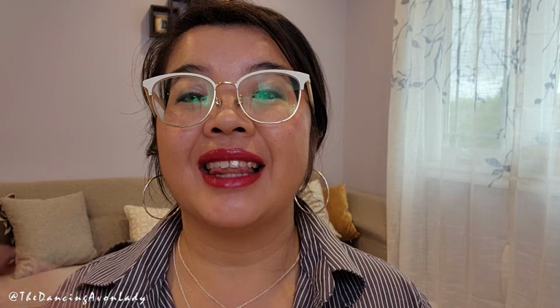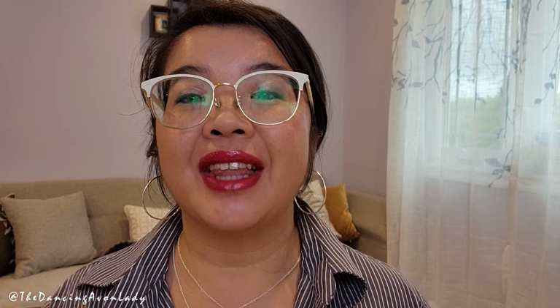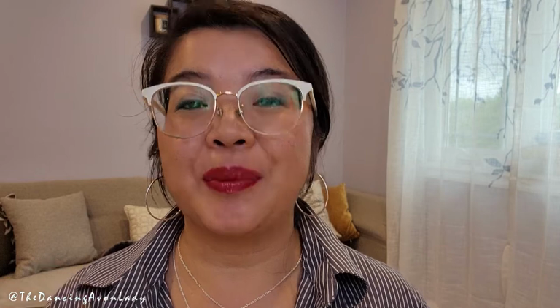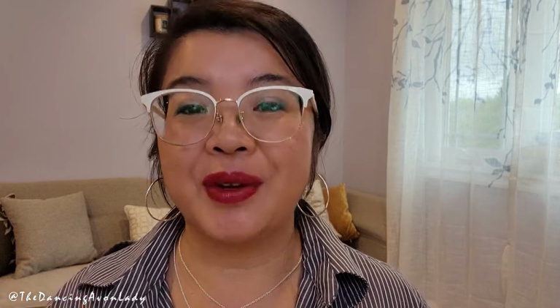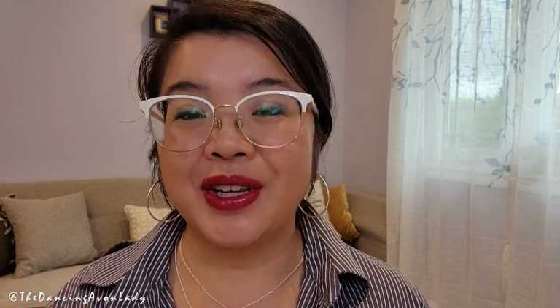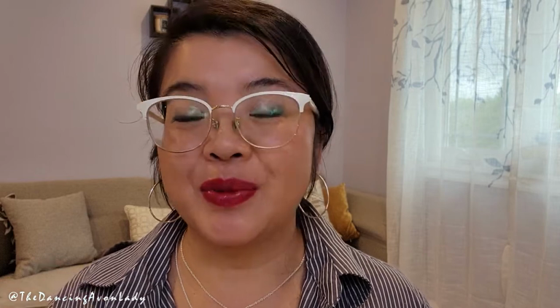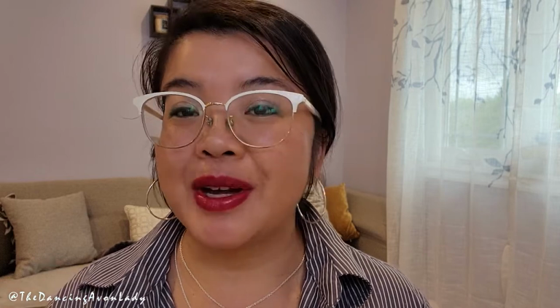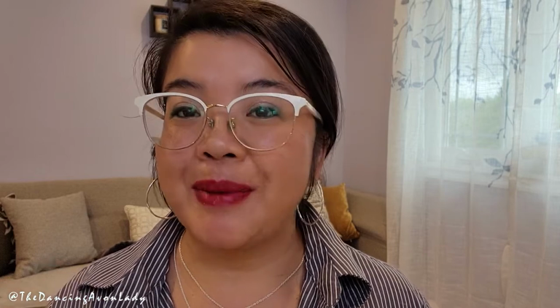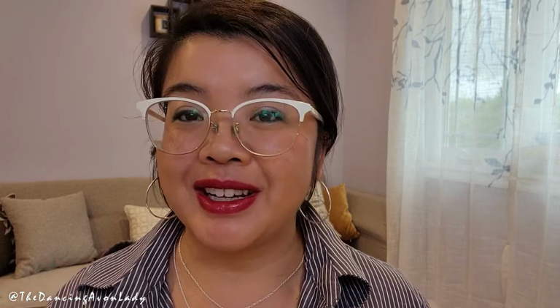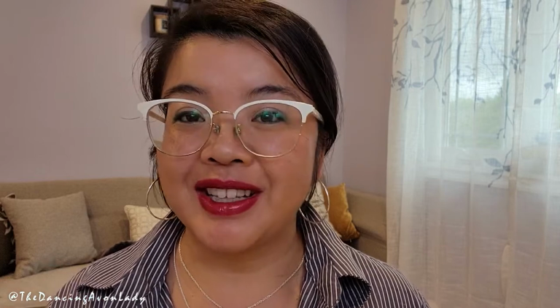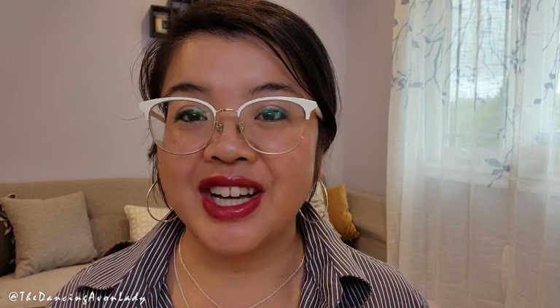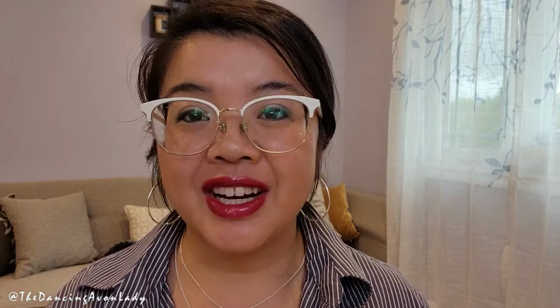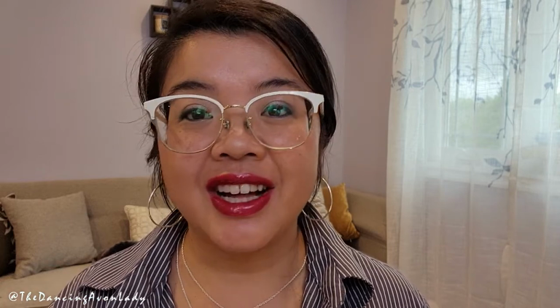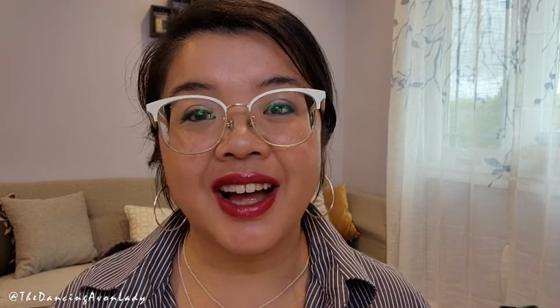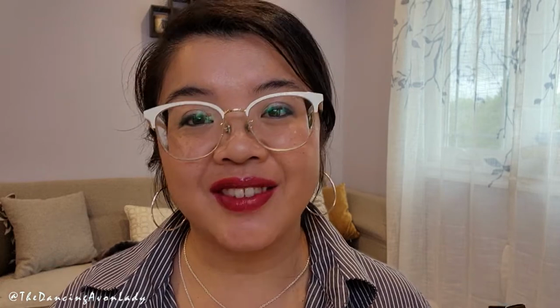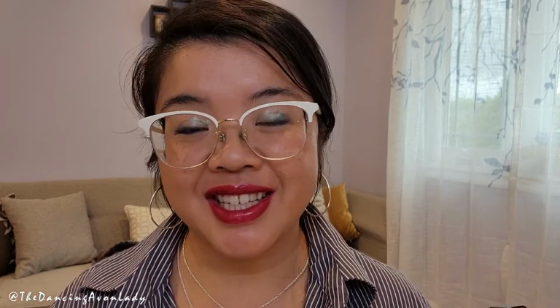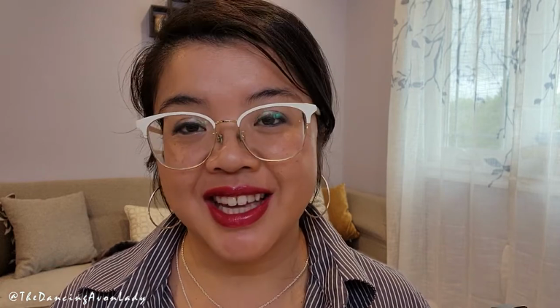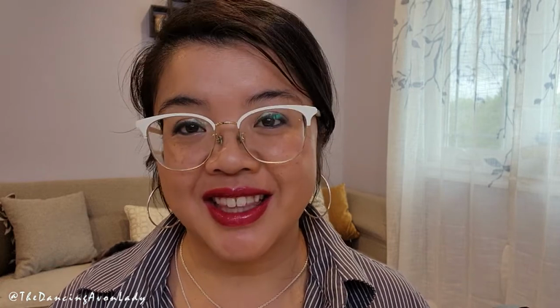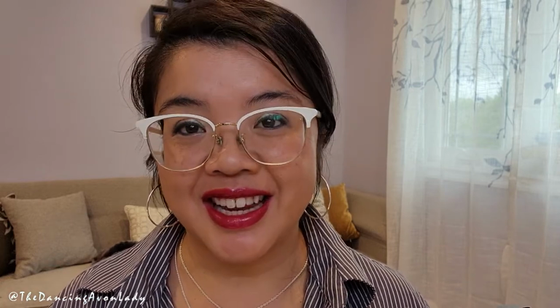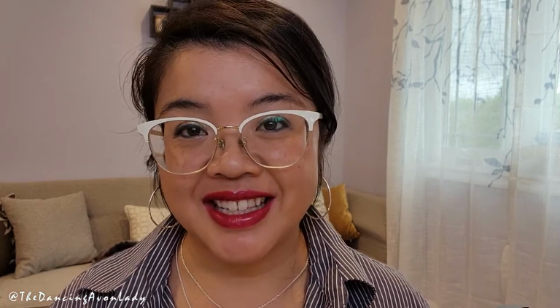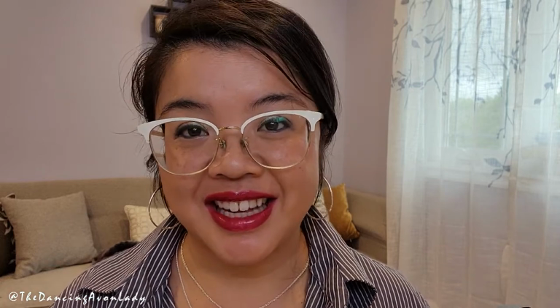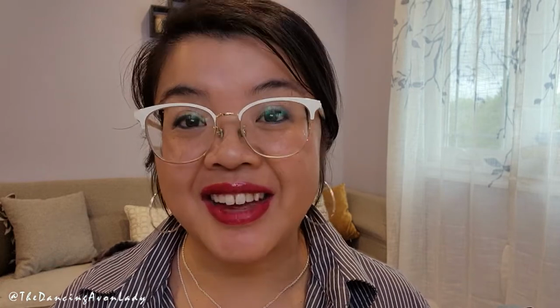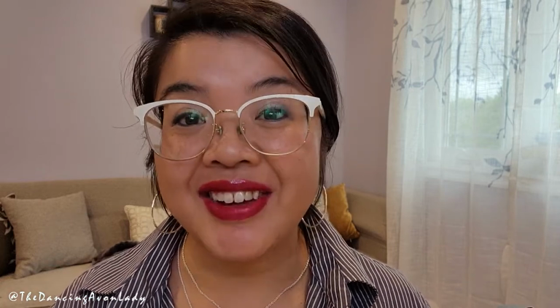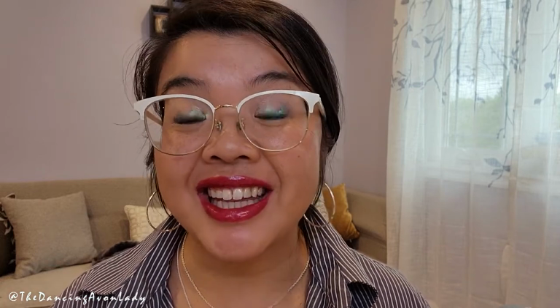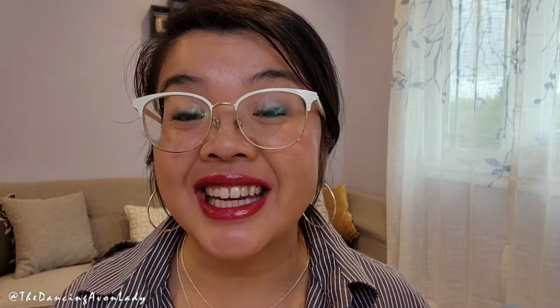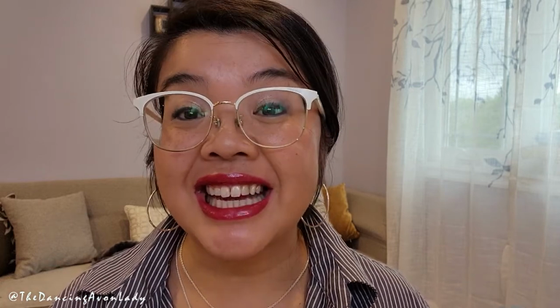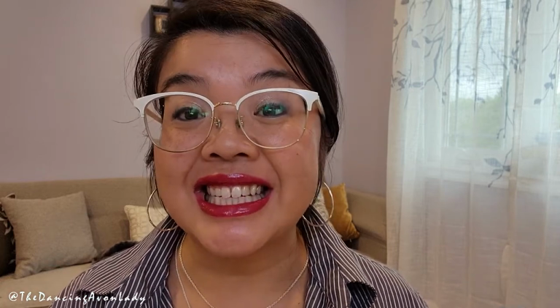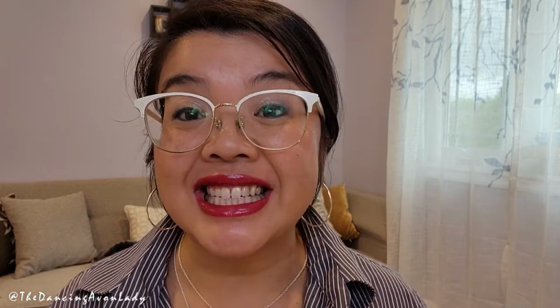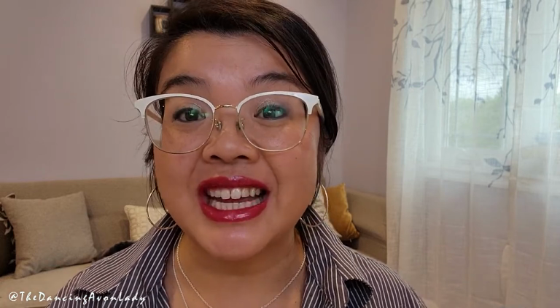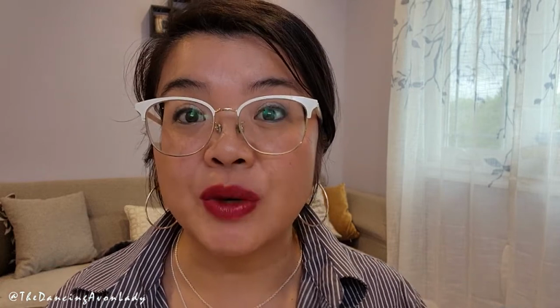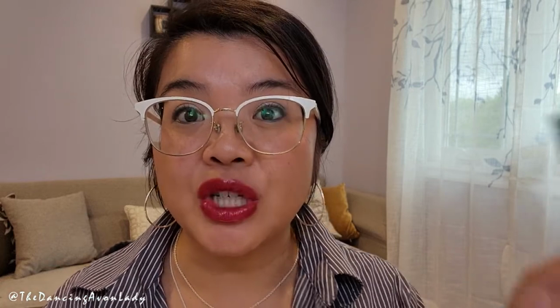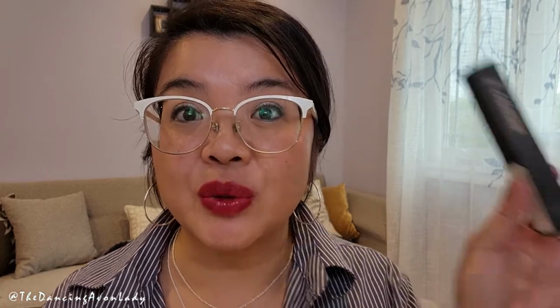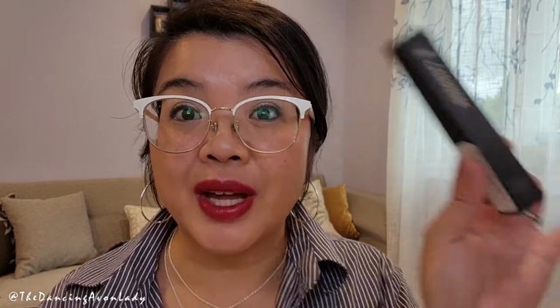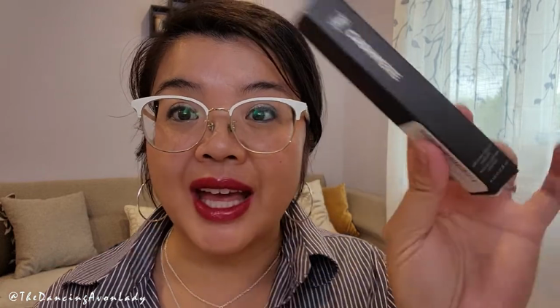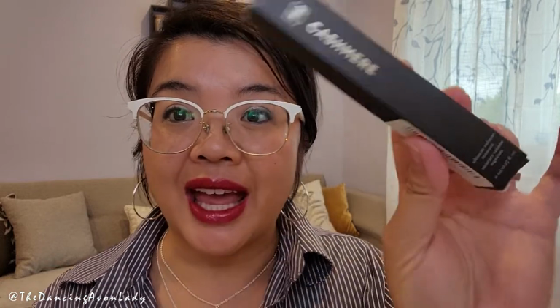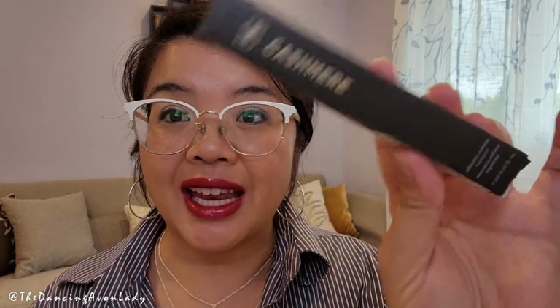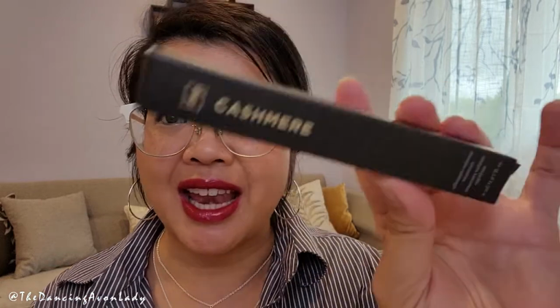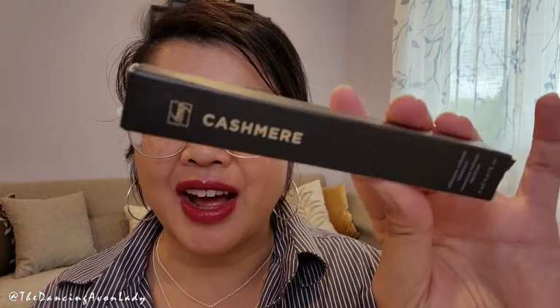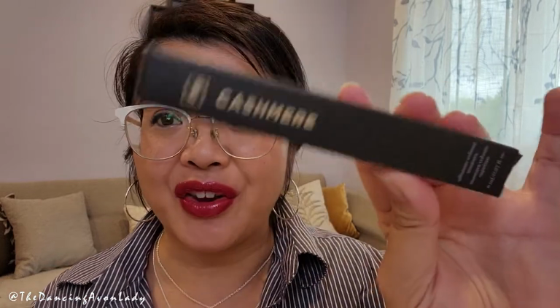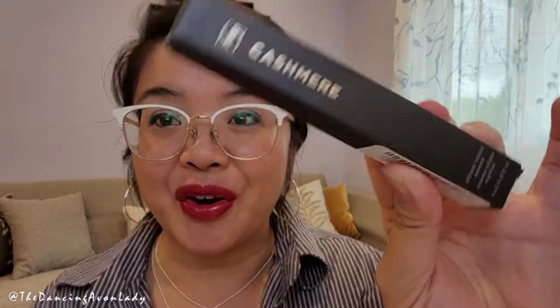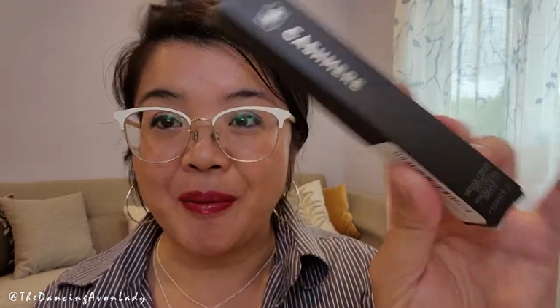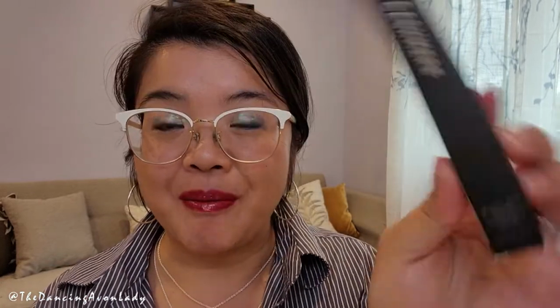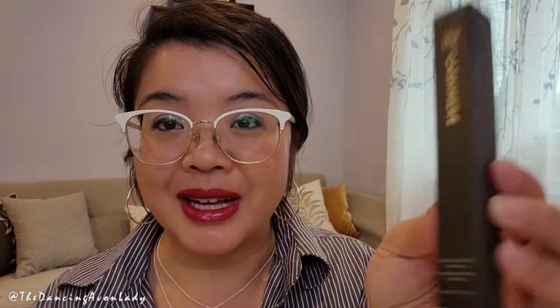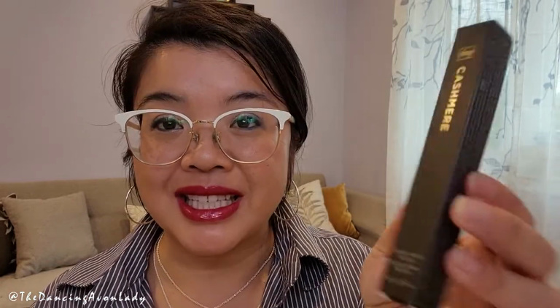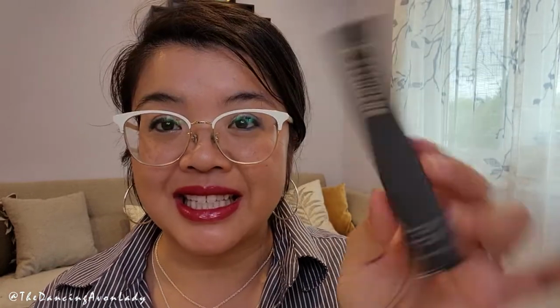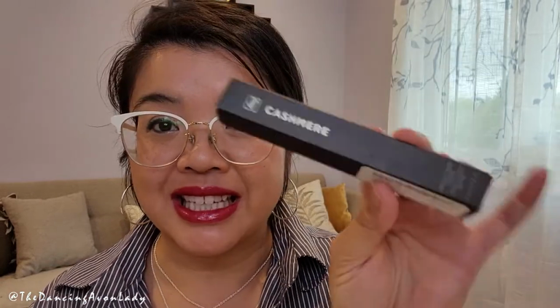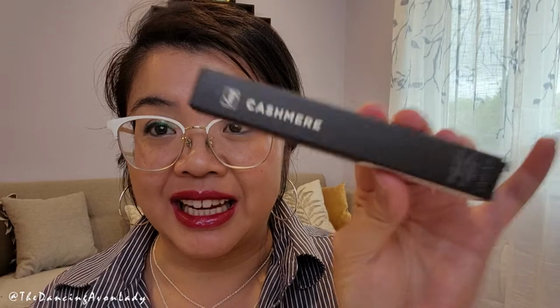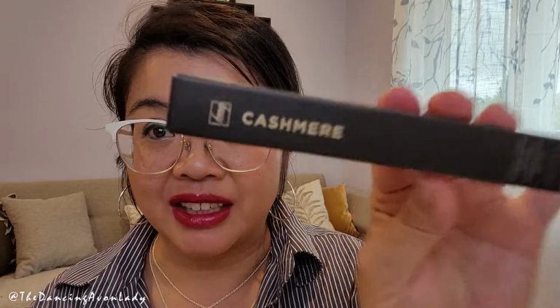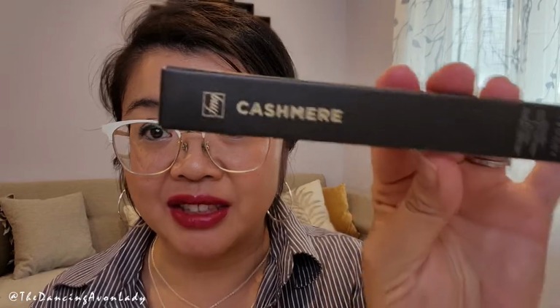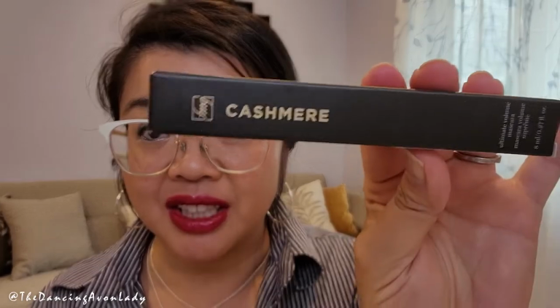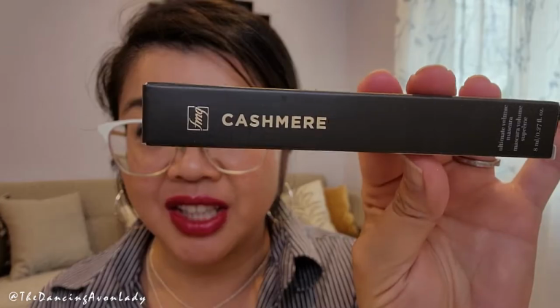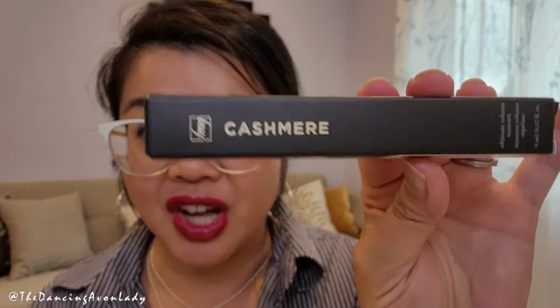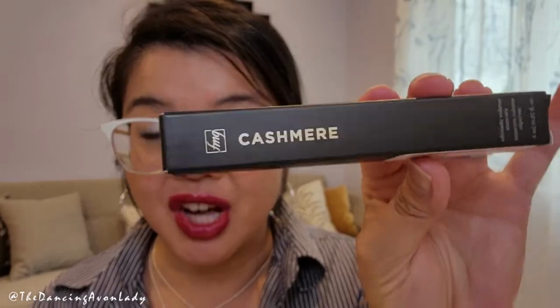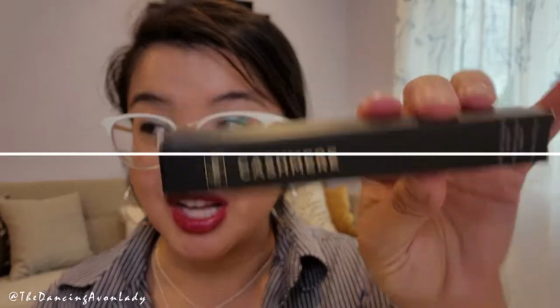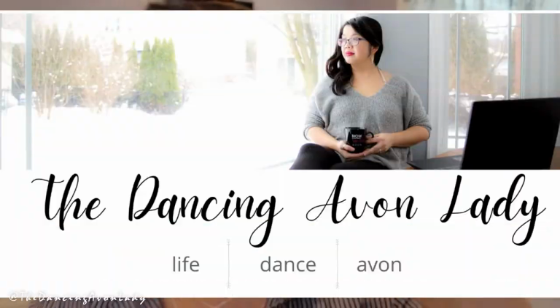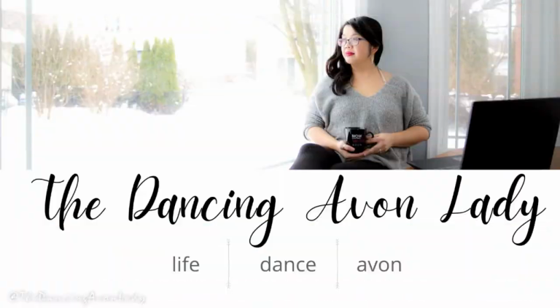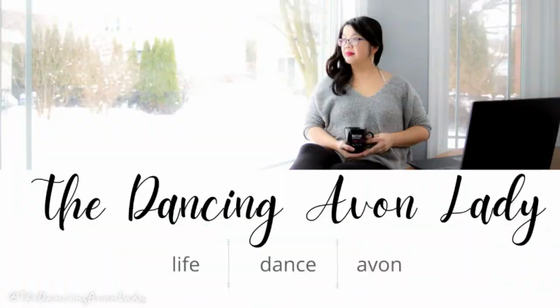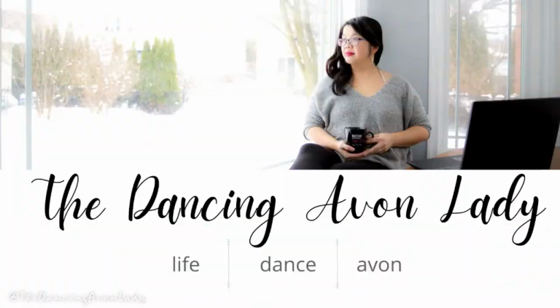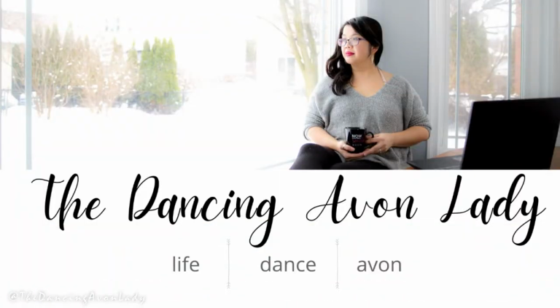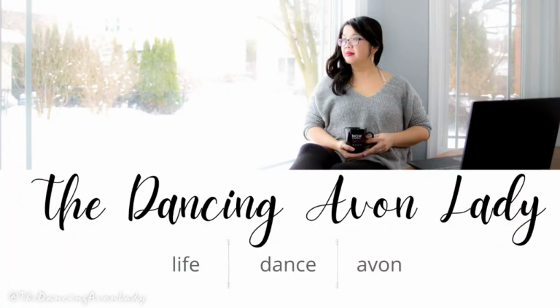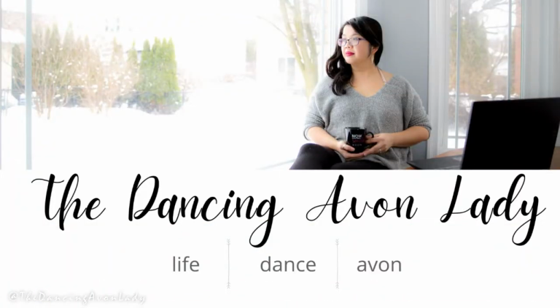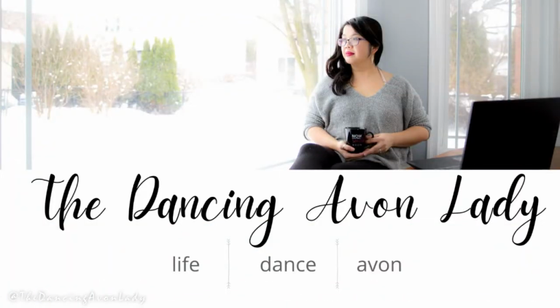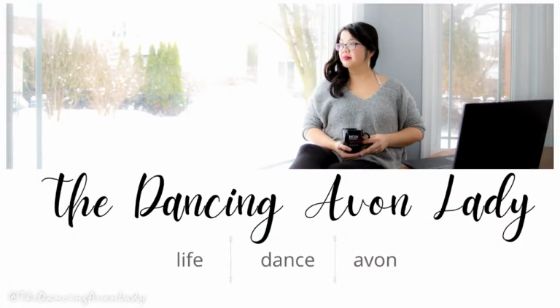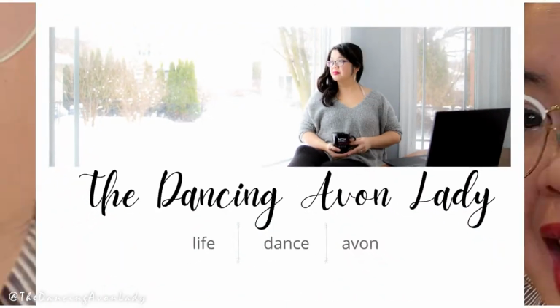Hello beauties! Welcome back to the channel. I'm Just Cake the Dancing Avon Lady and today we're doing another mascara launch. So let's do this.